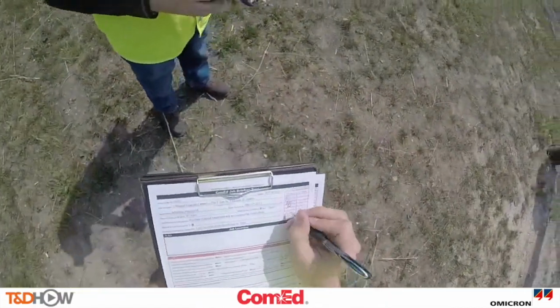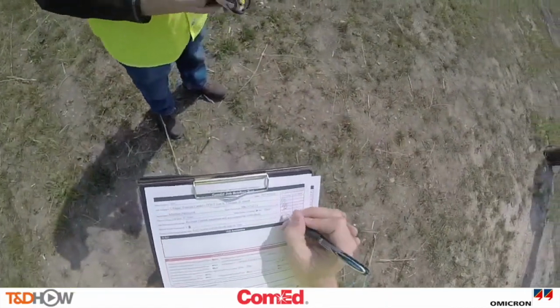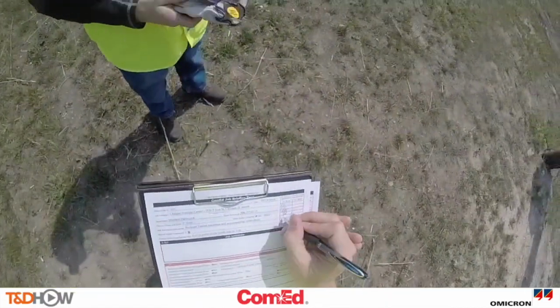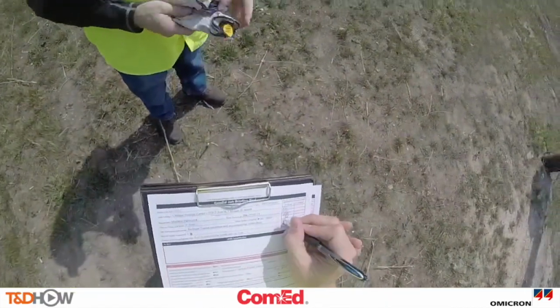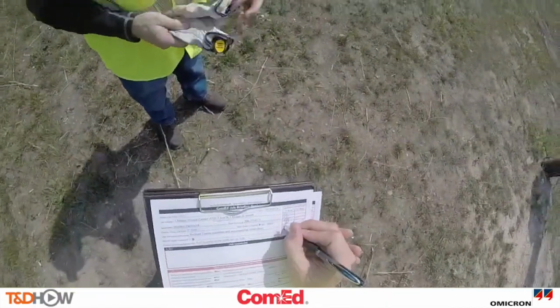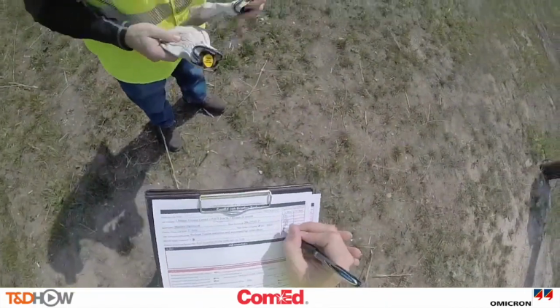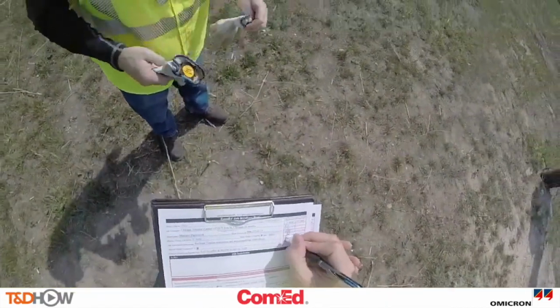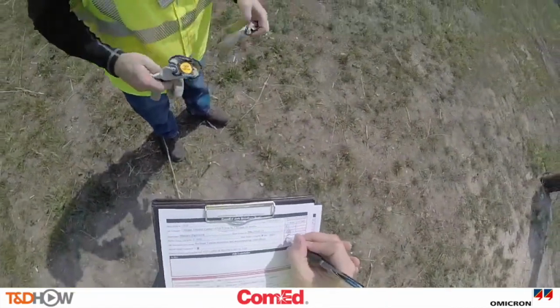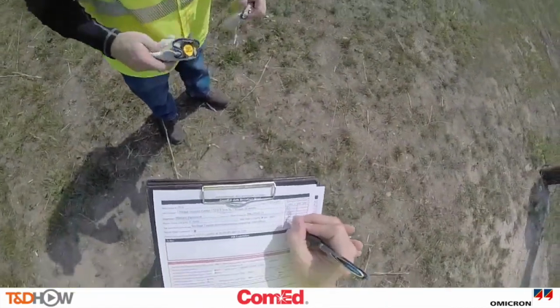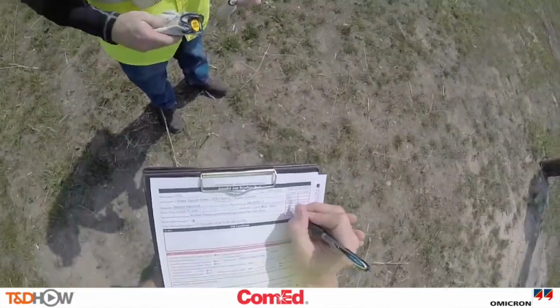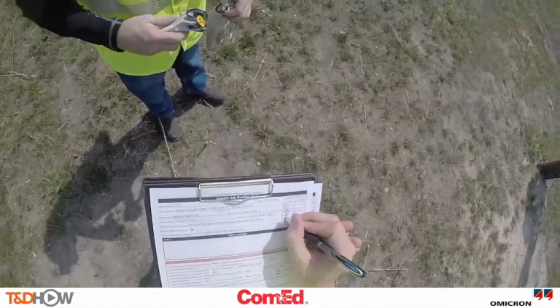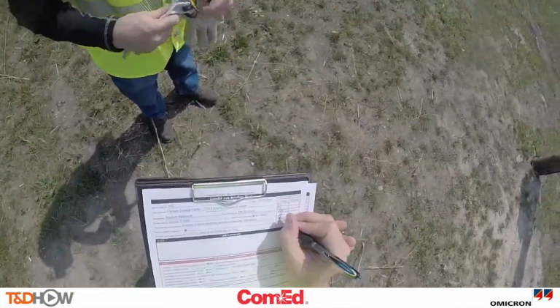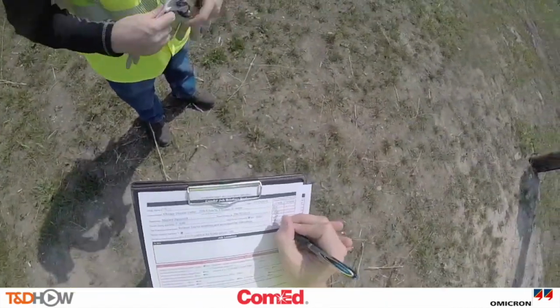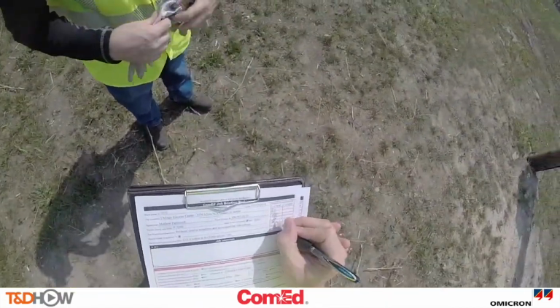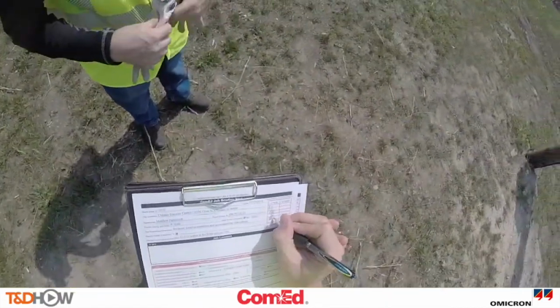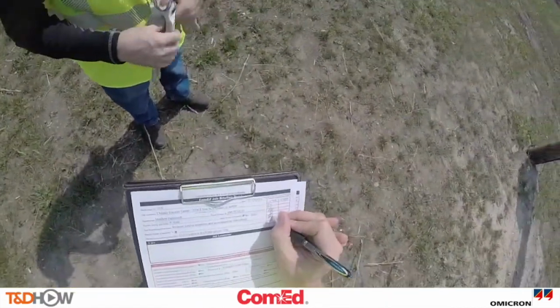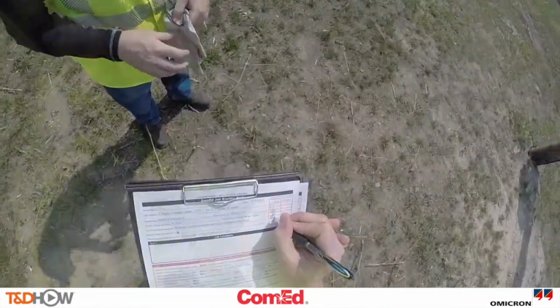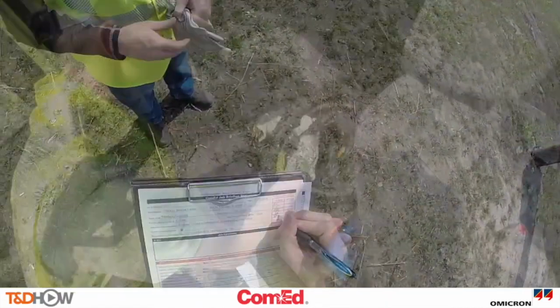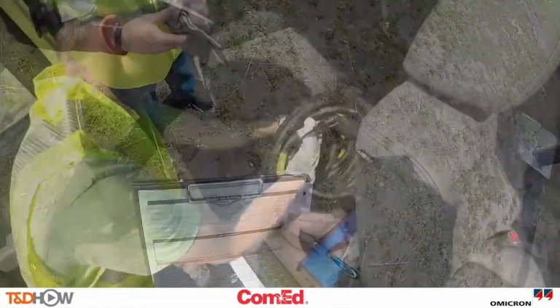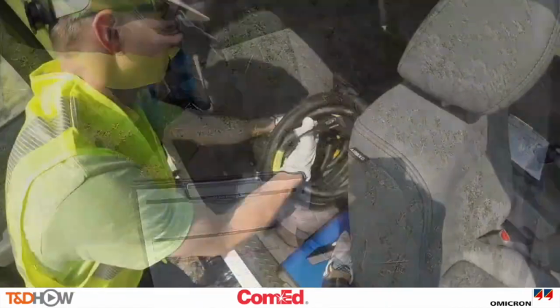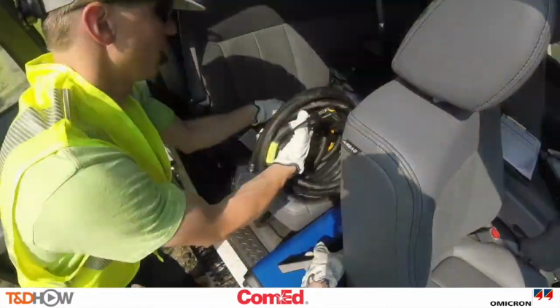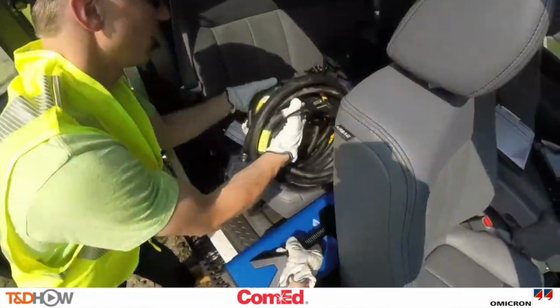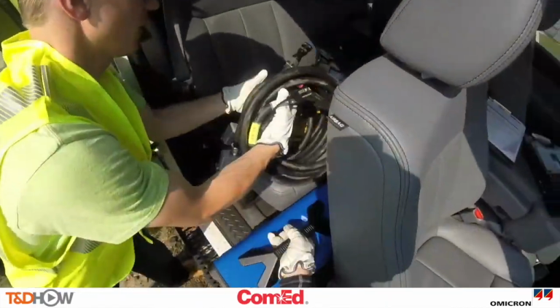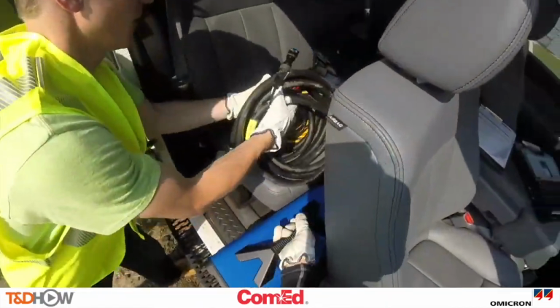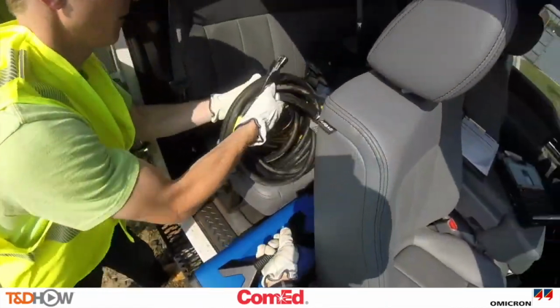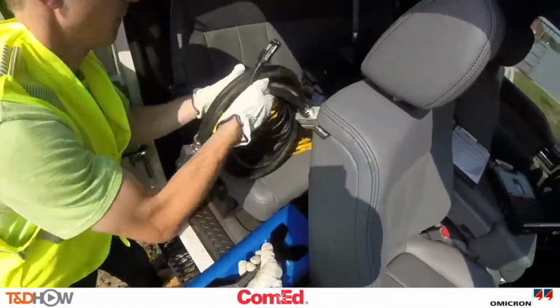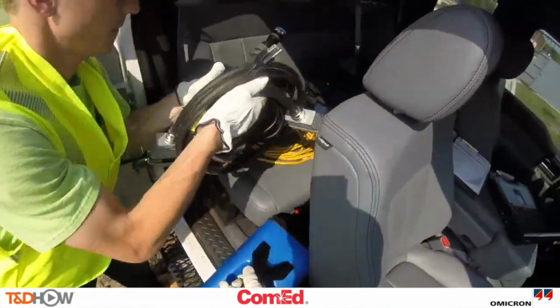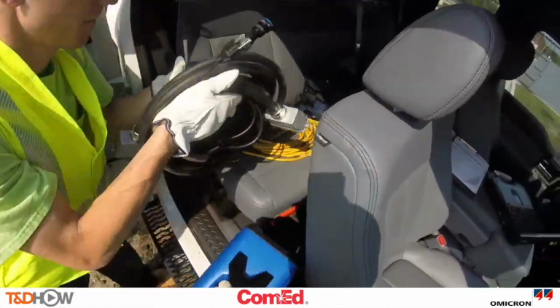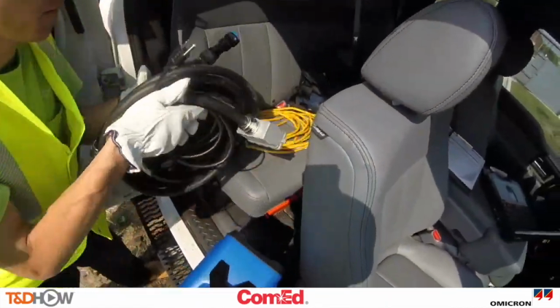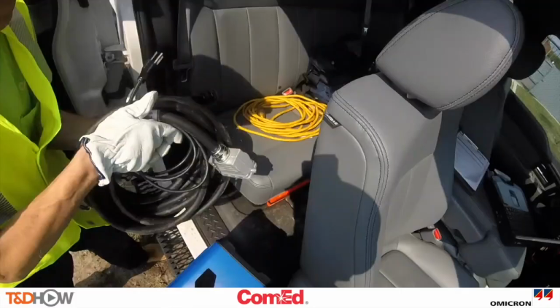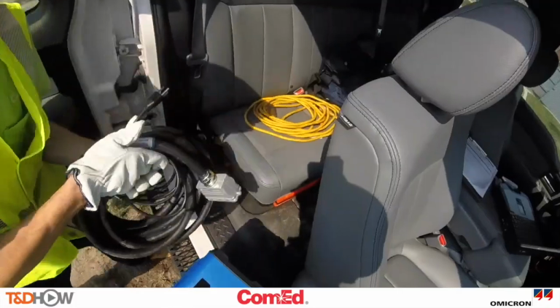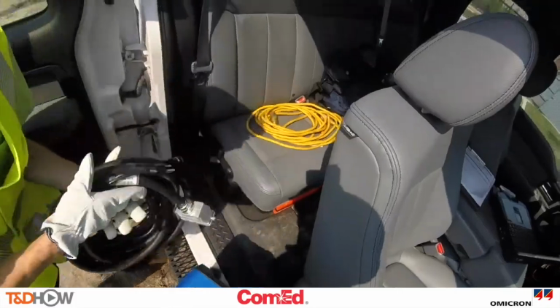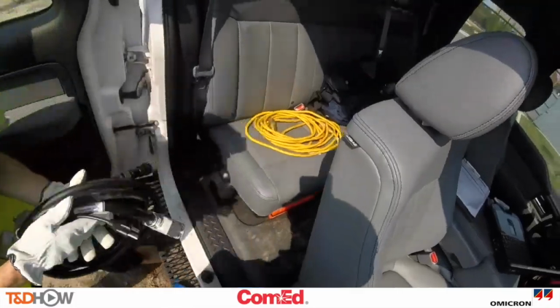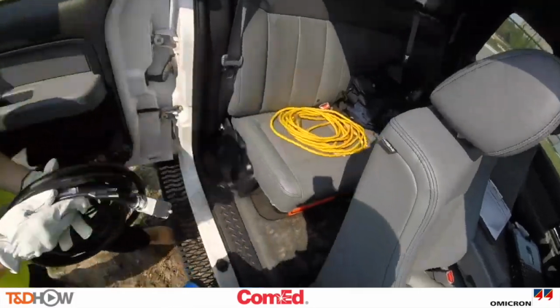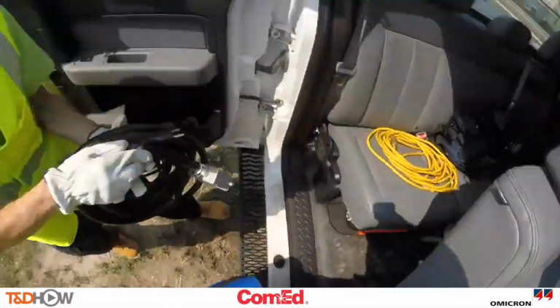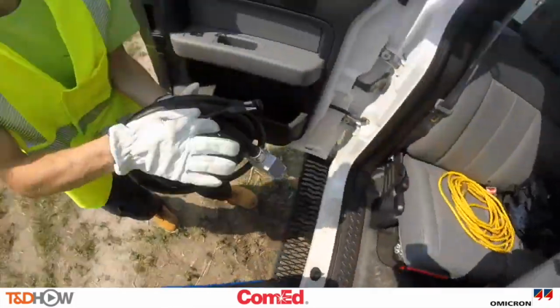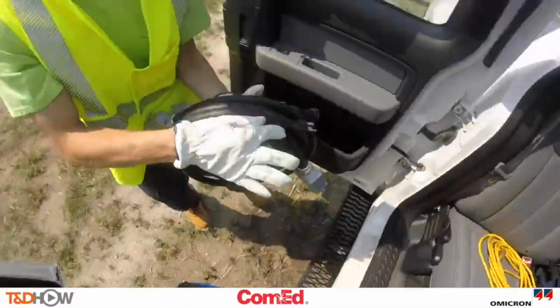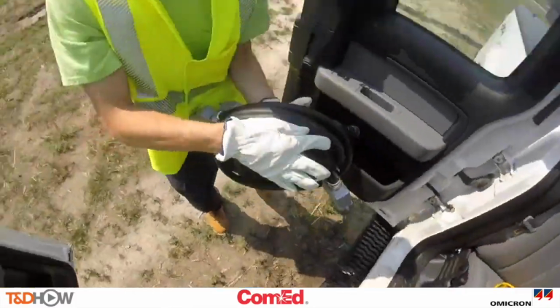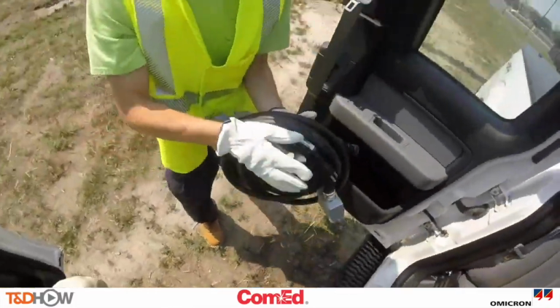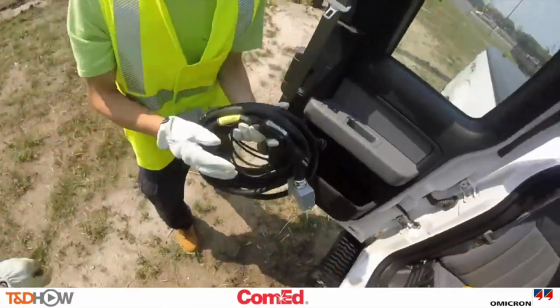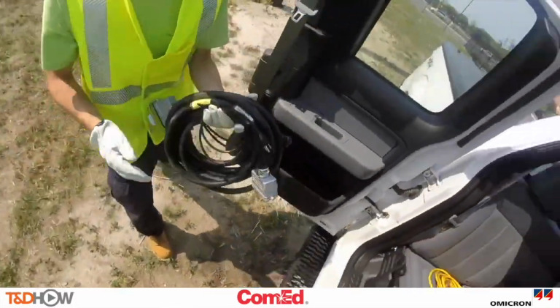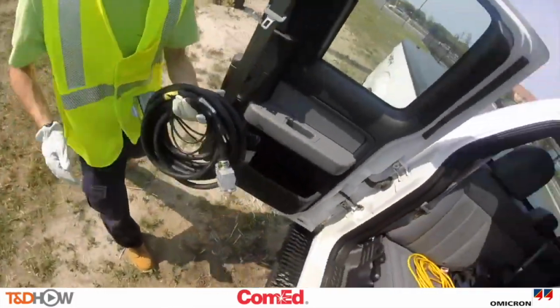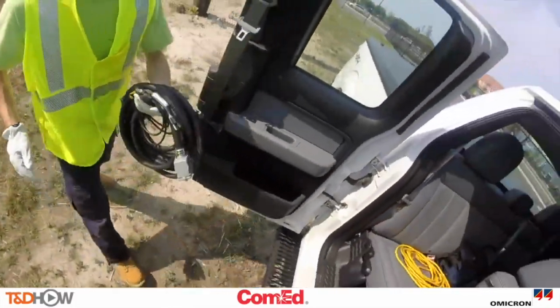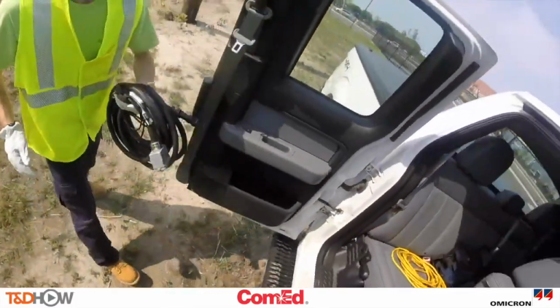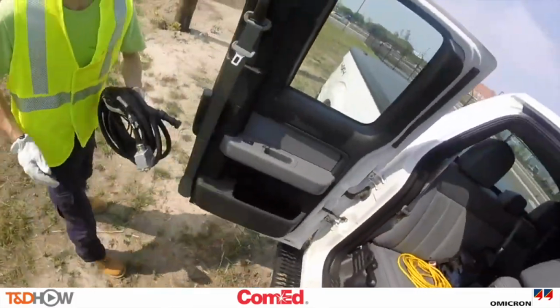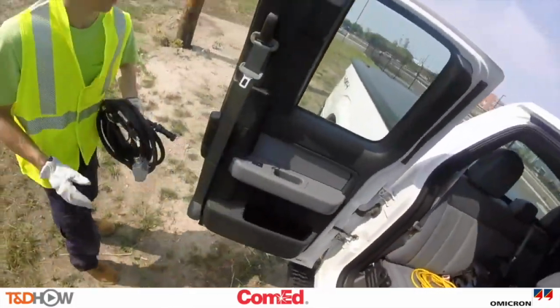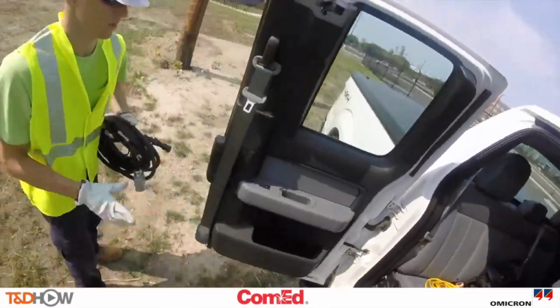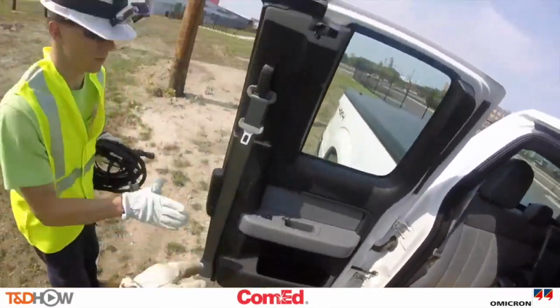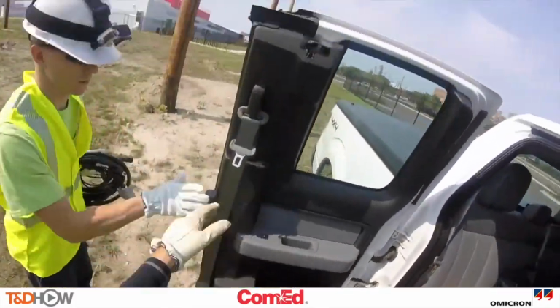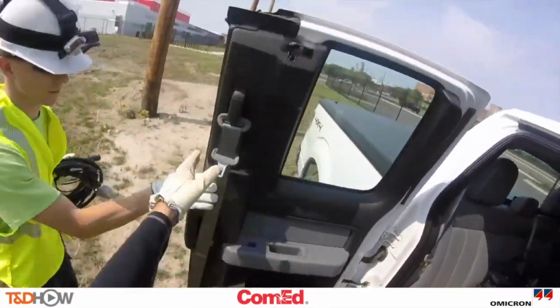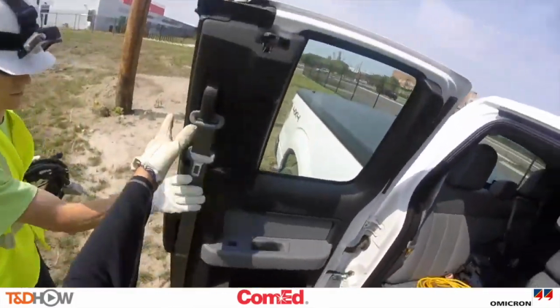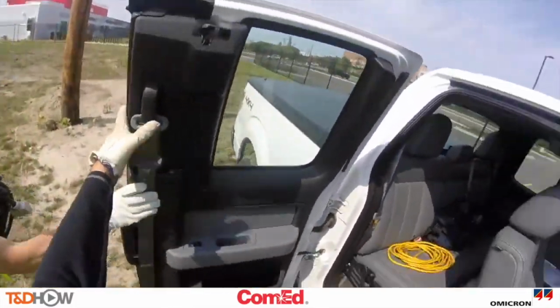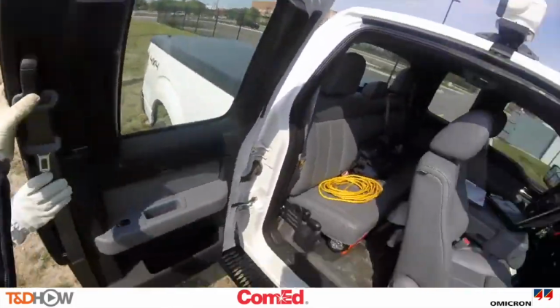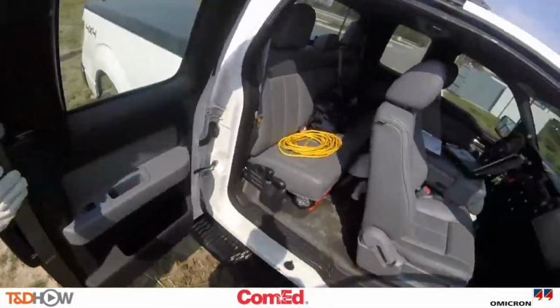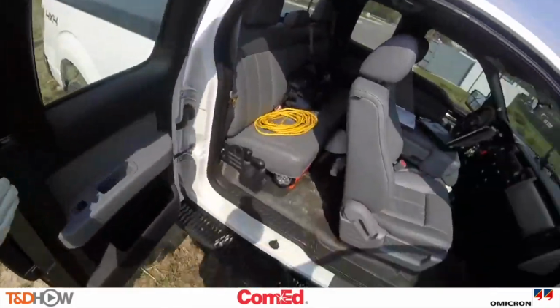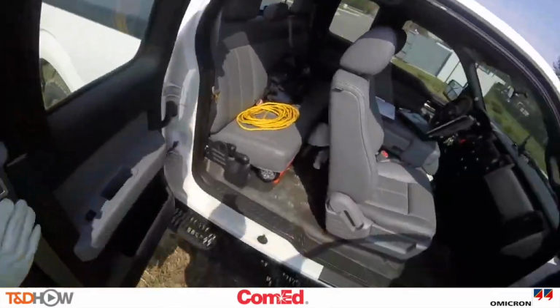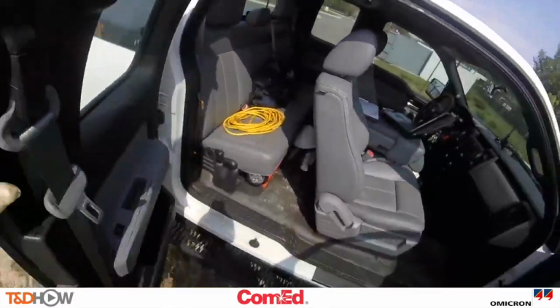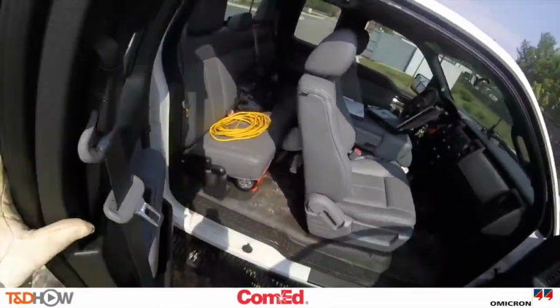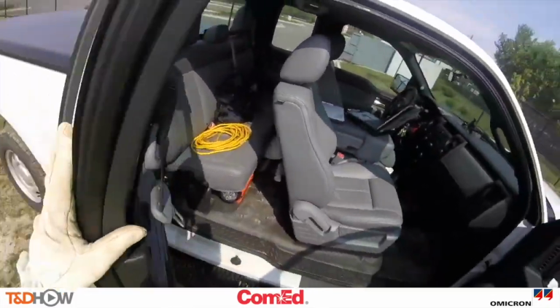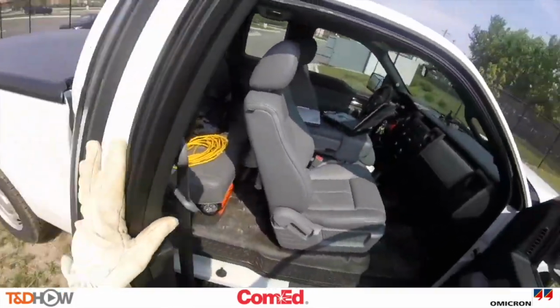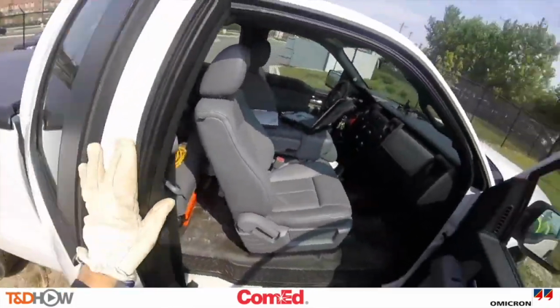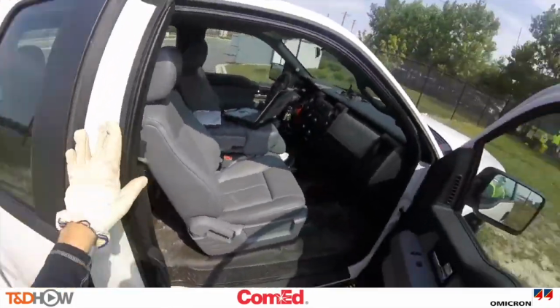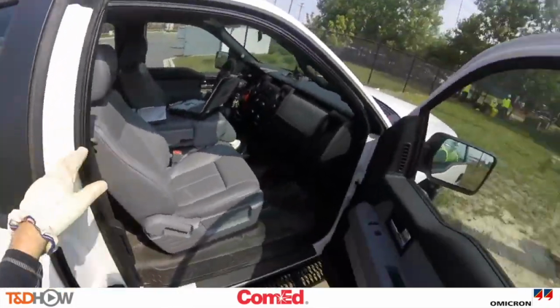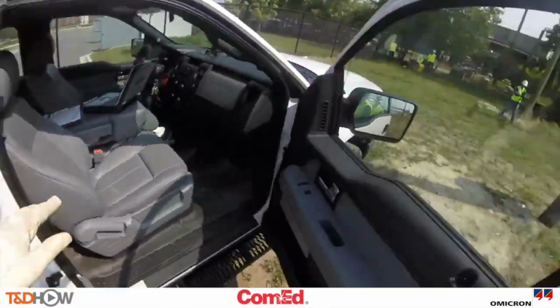You're going to see next the equipment being used. The blue box is the ARCO 400 recloser control tester.